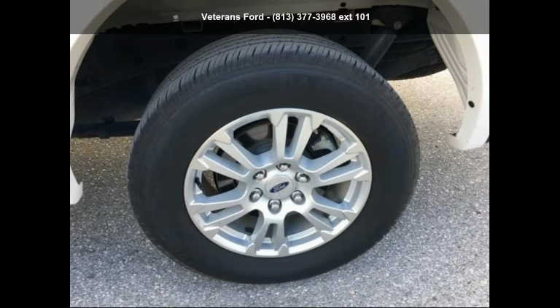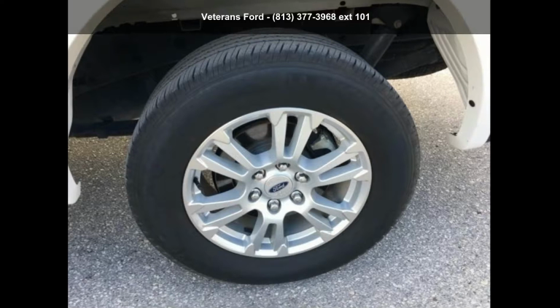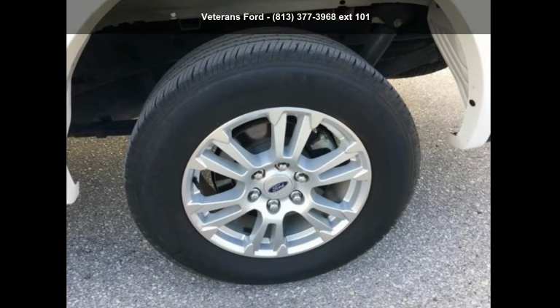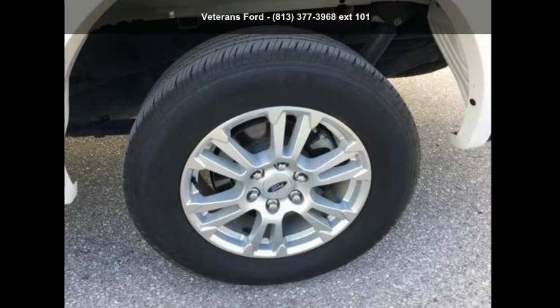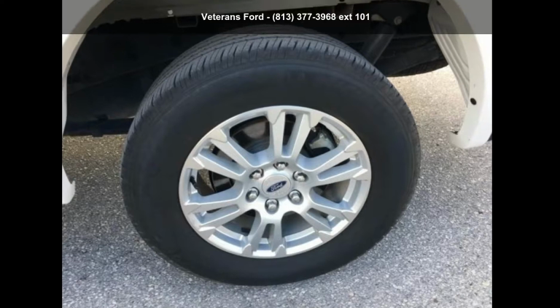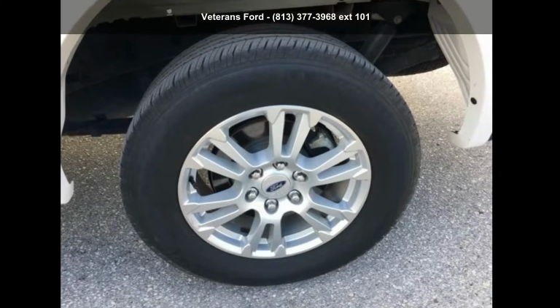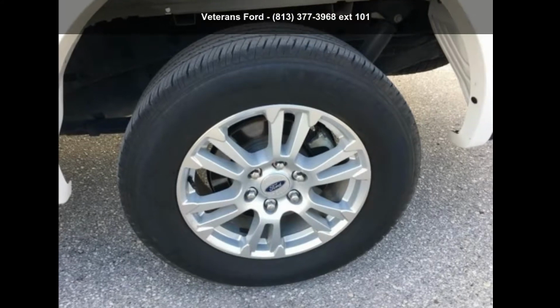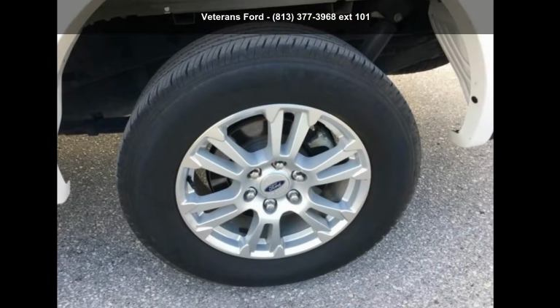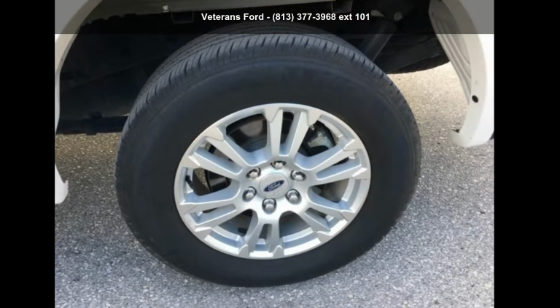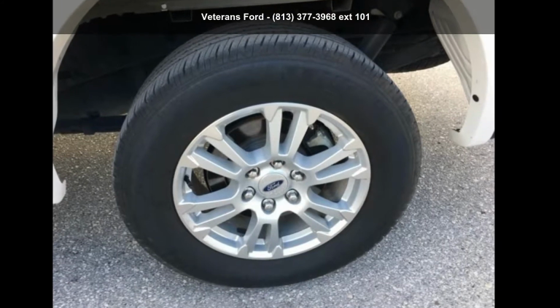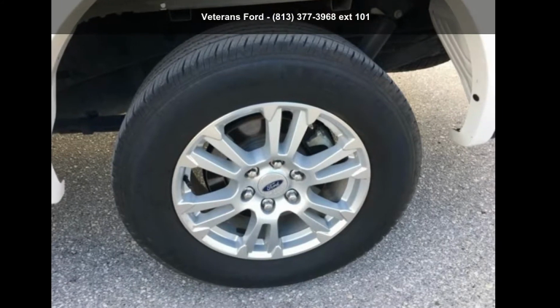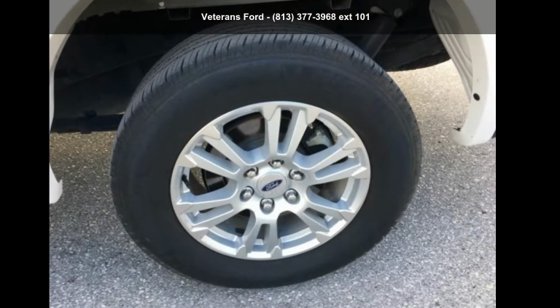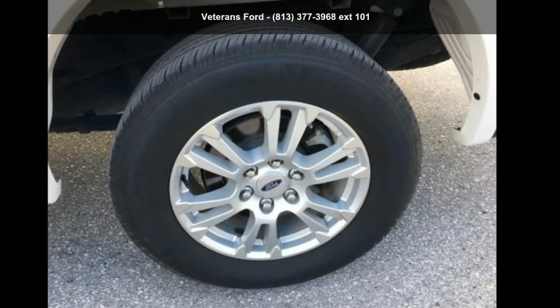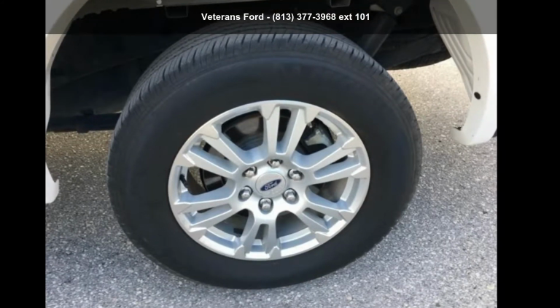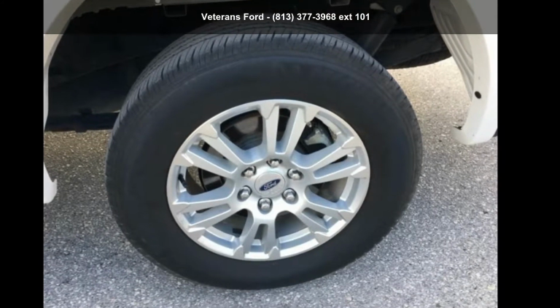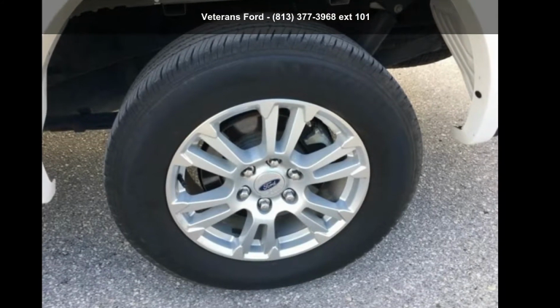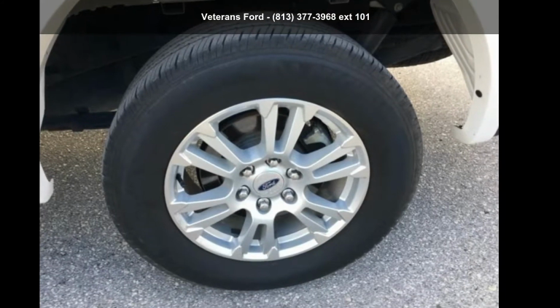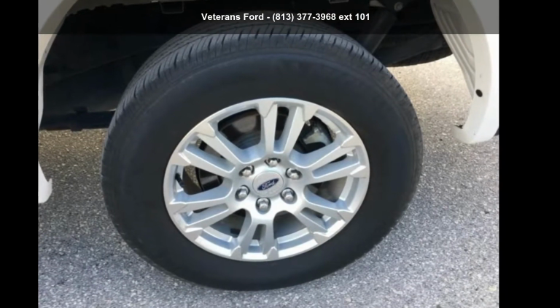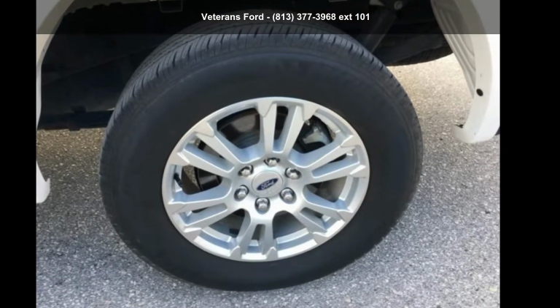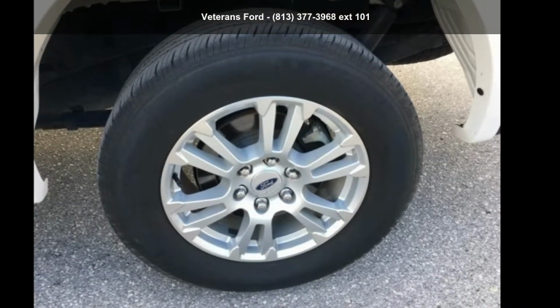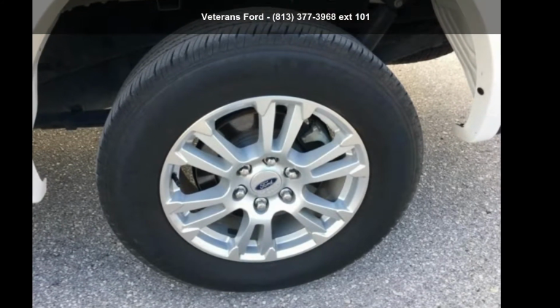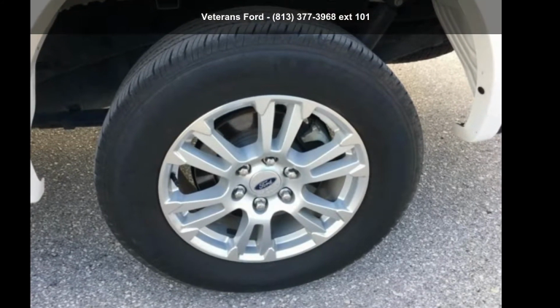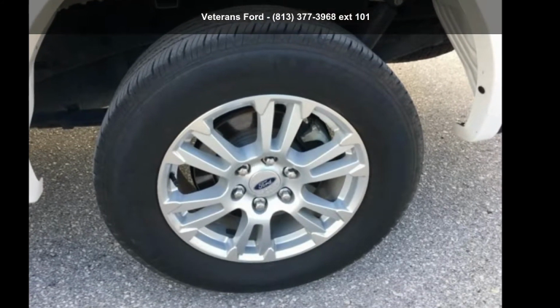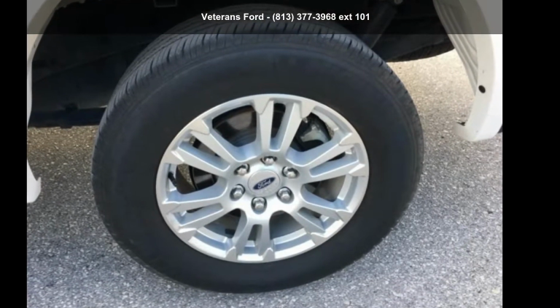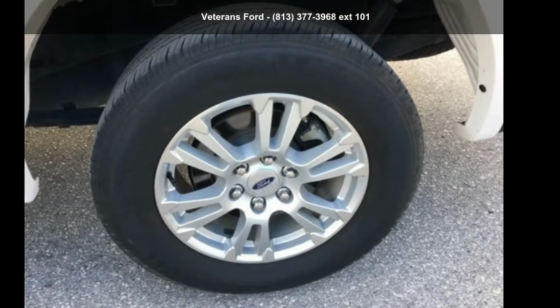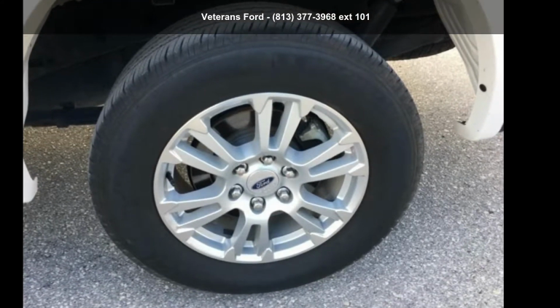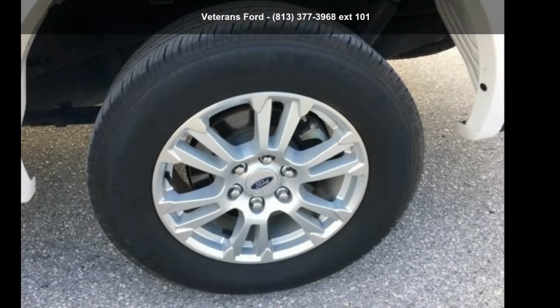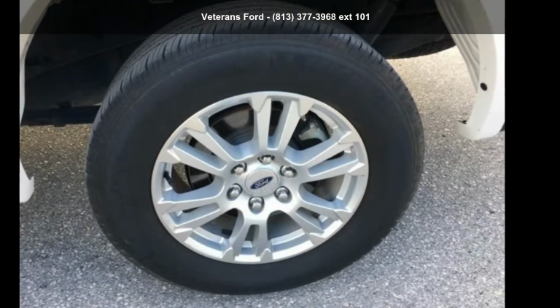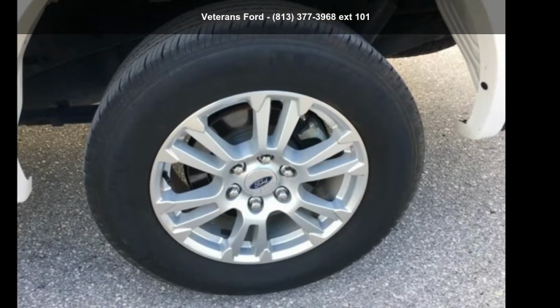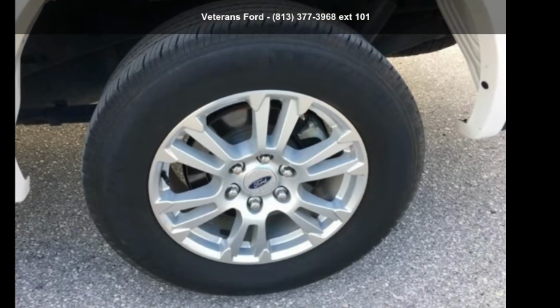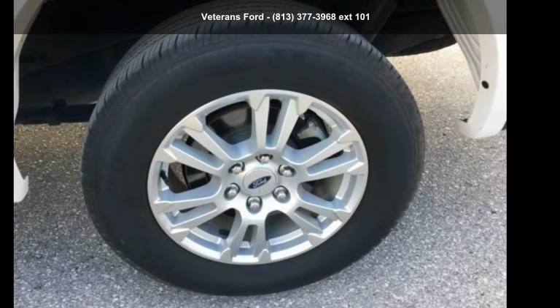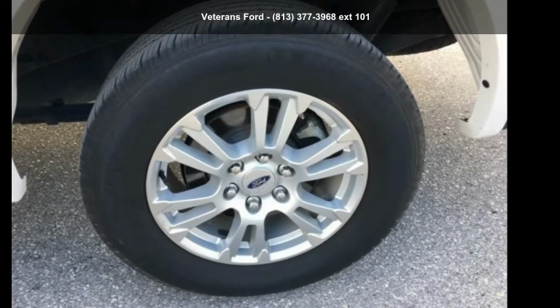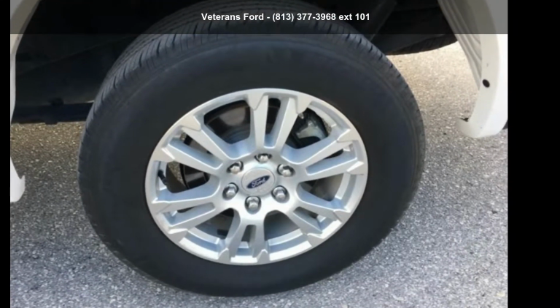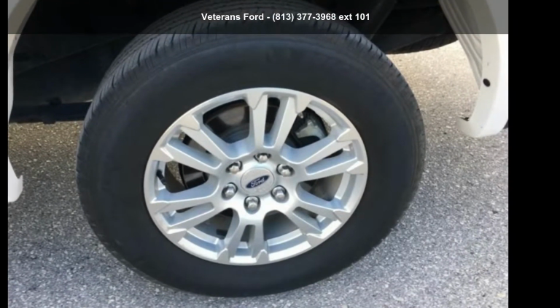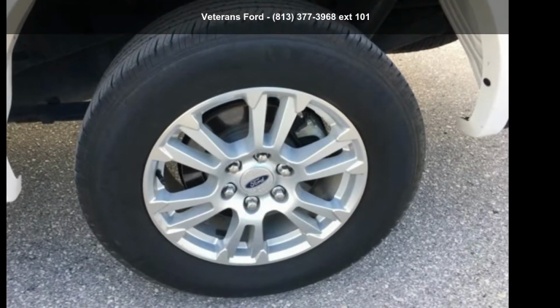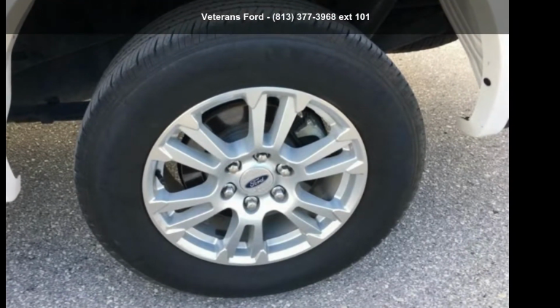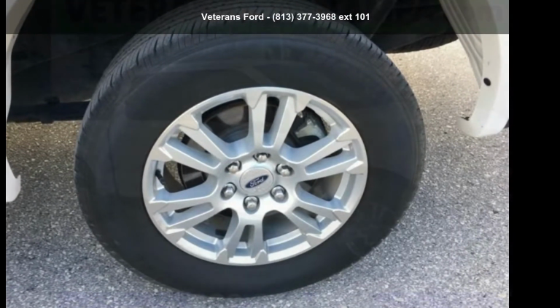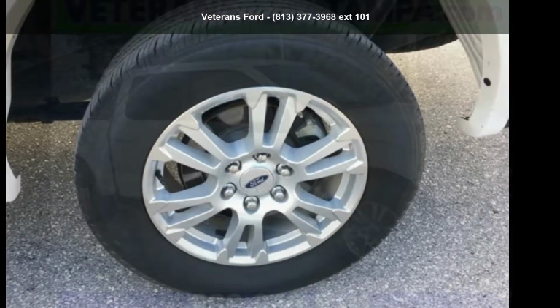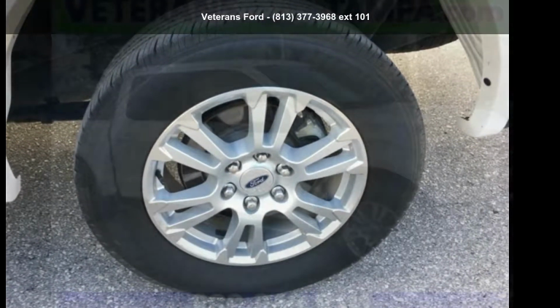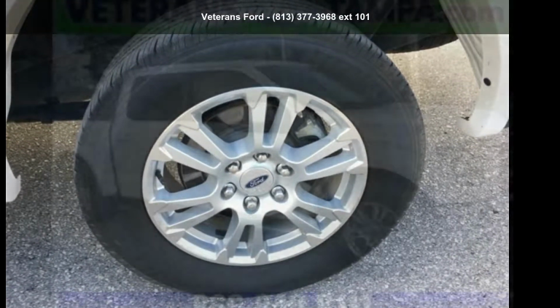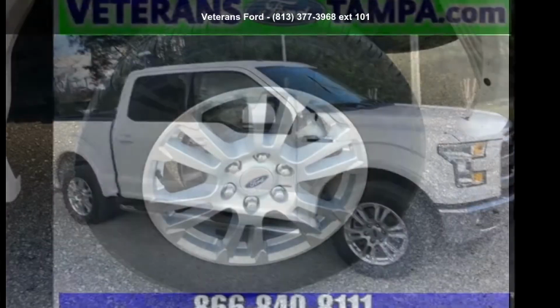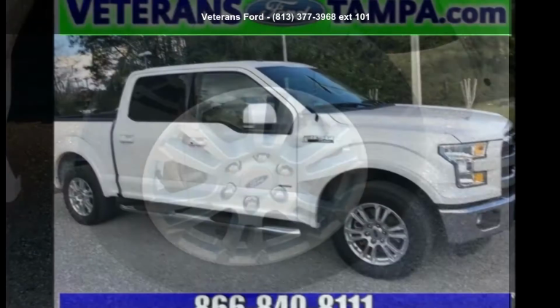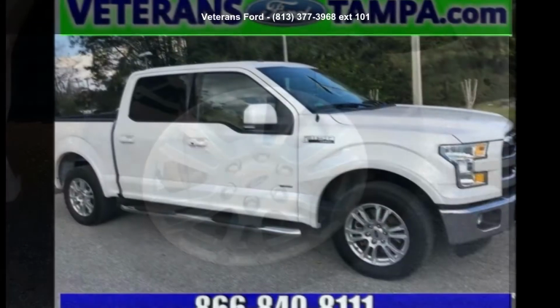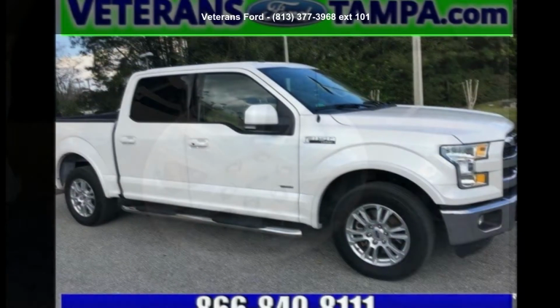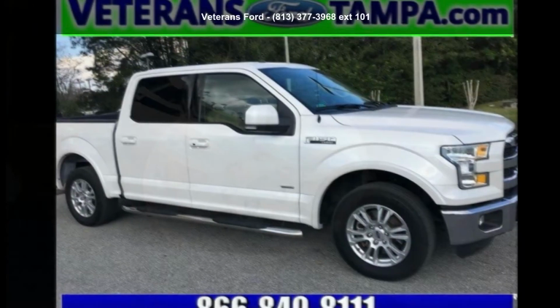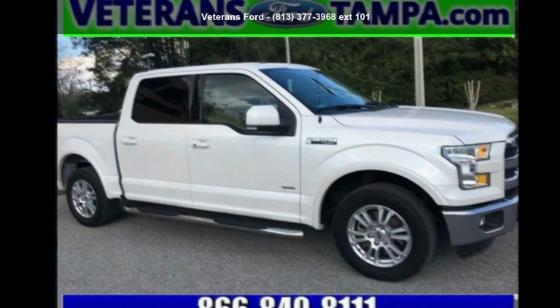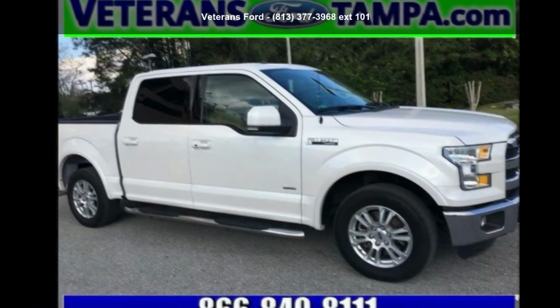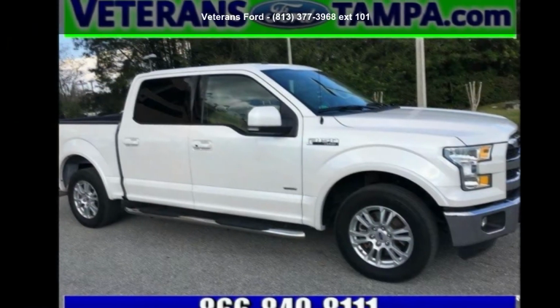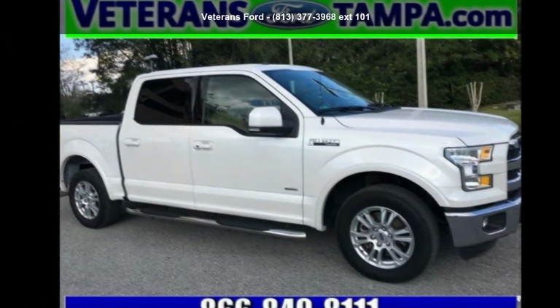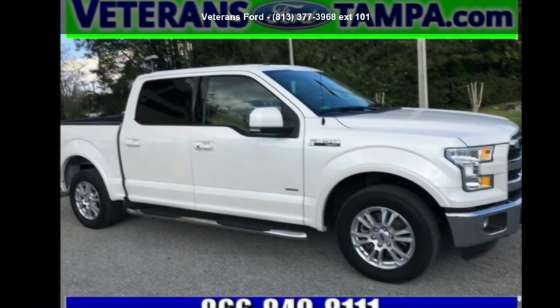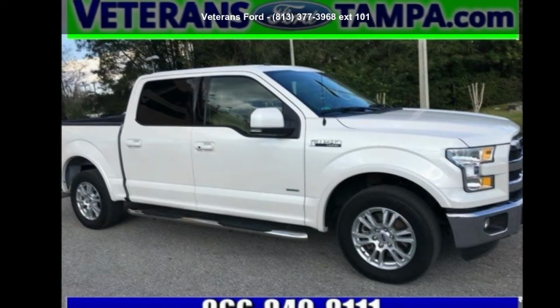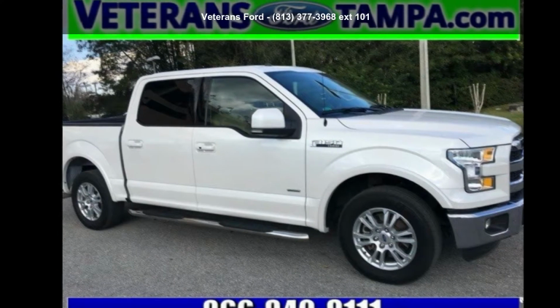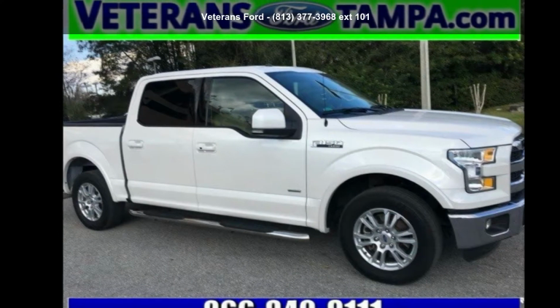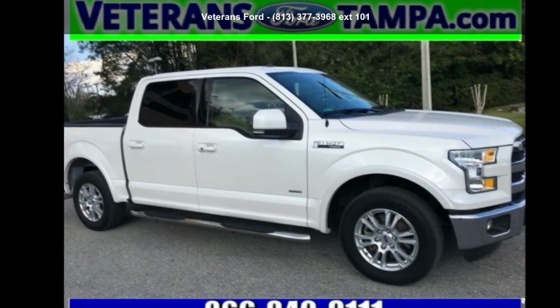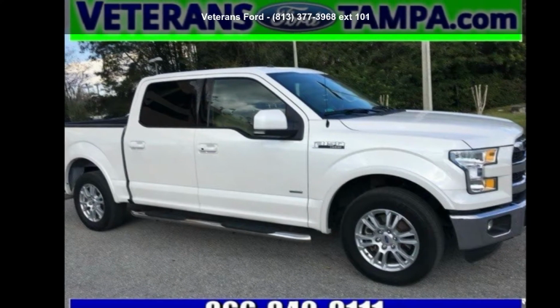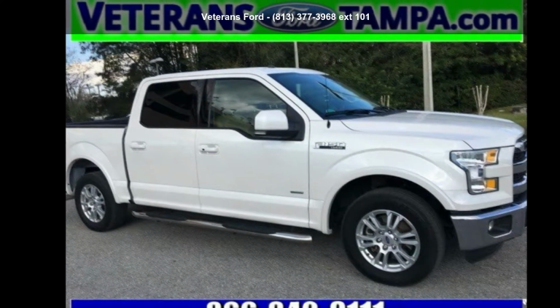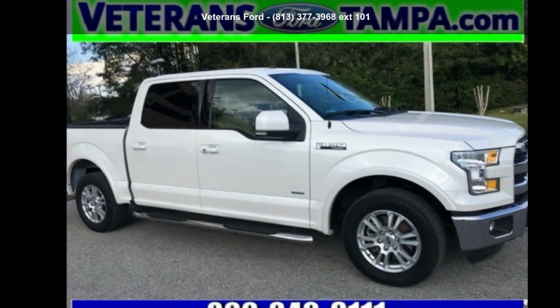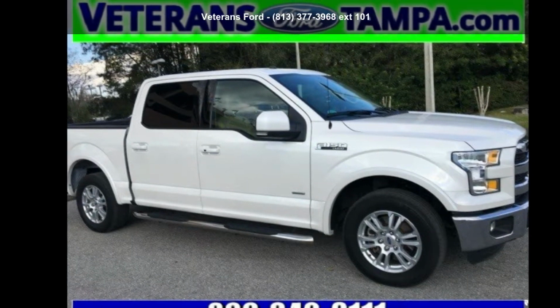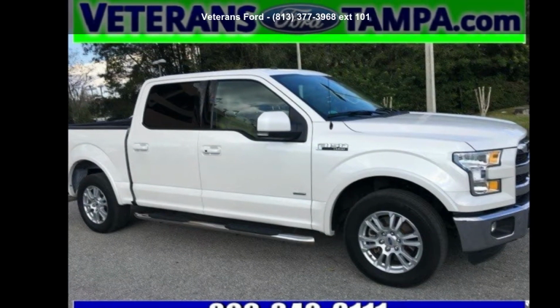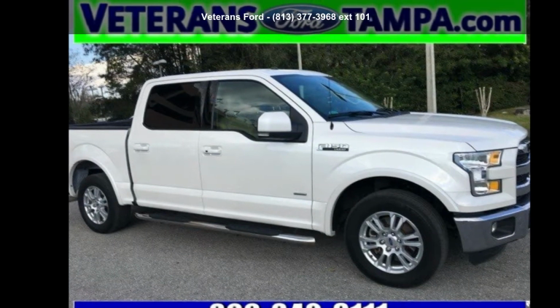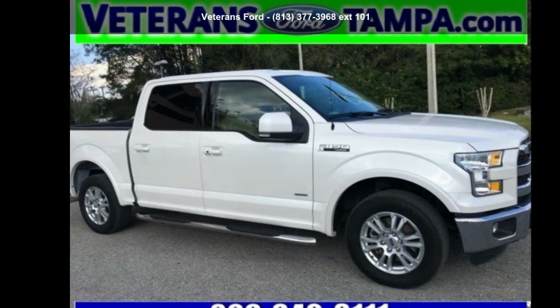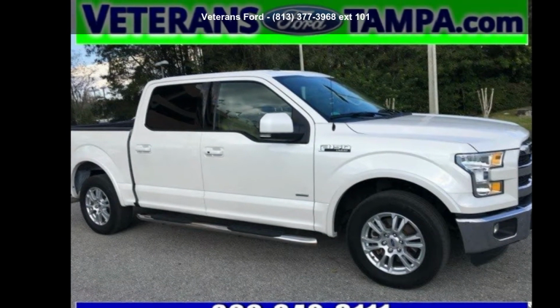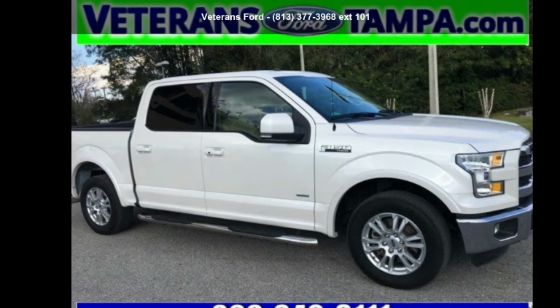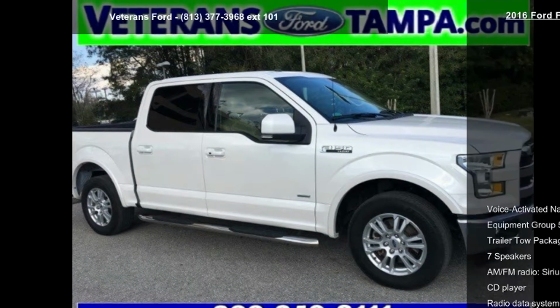Imagine yourself in this Ford 2016 F-150 Lariat. This may be the set of wheels you've been looking for.